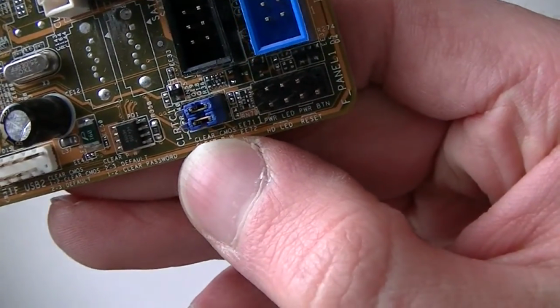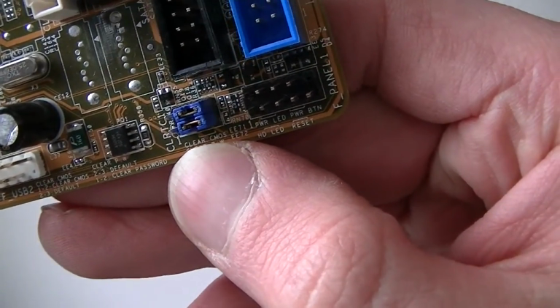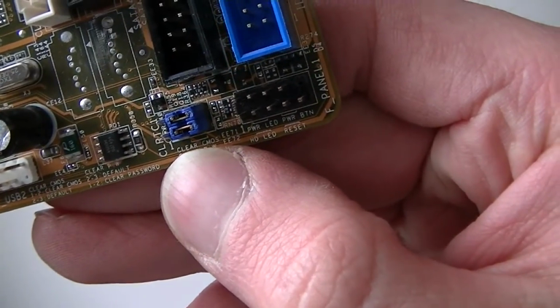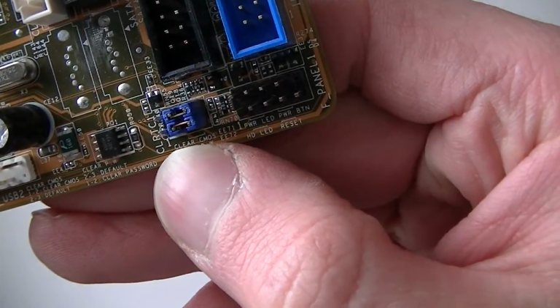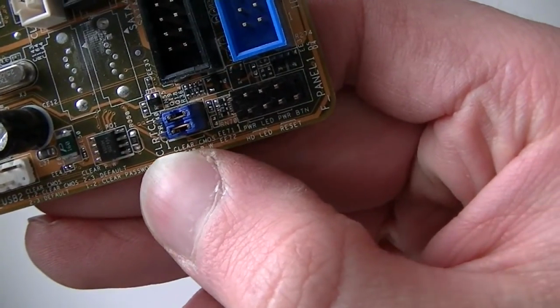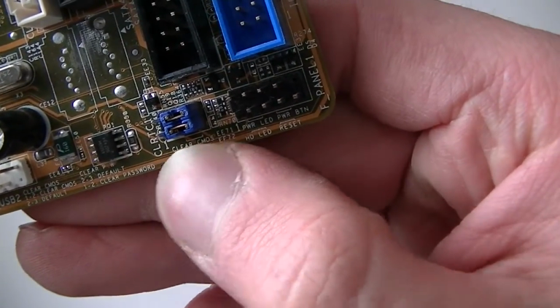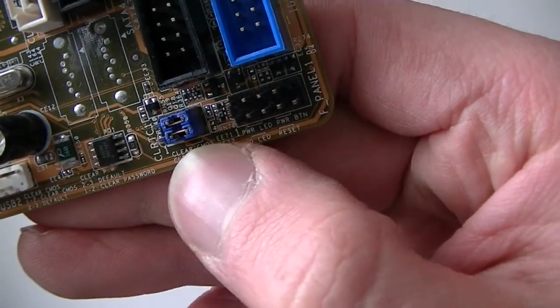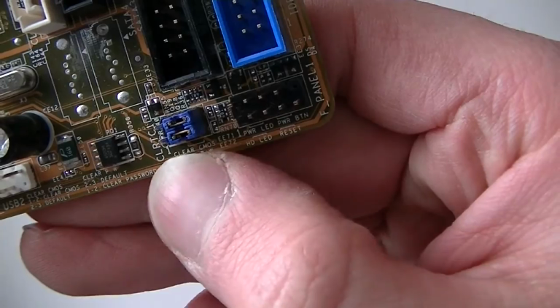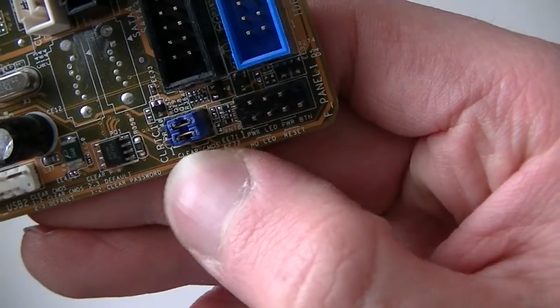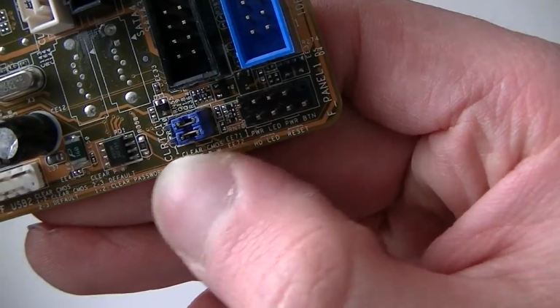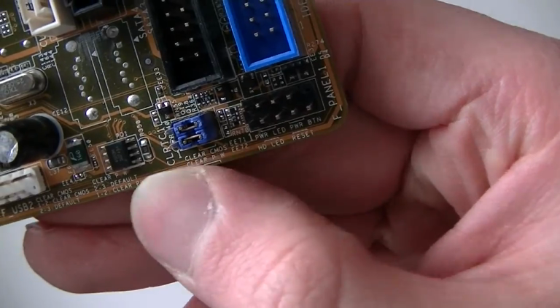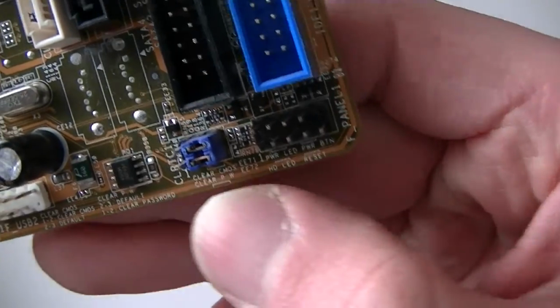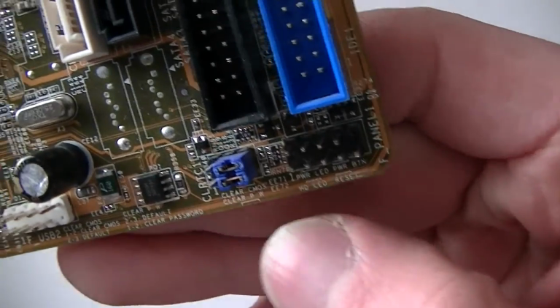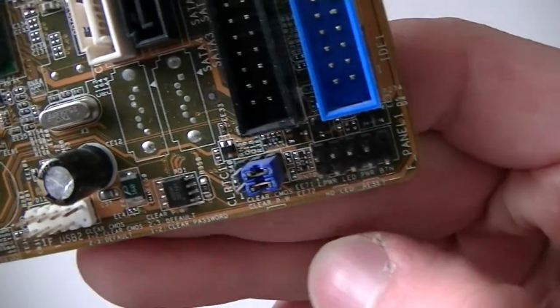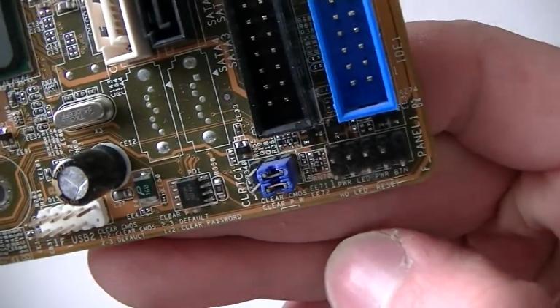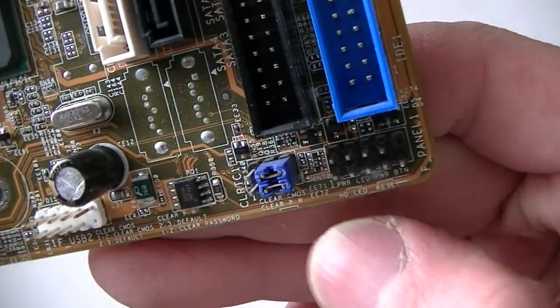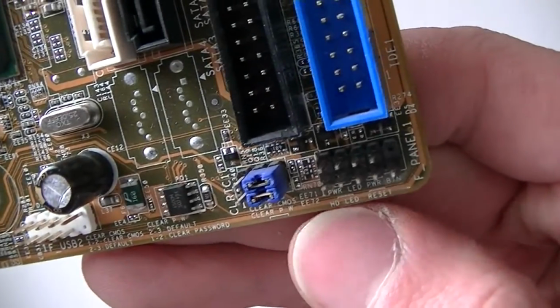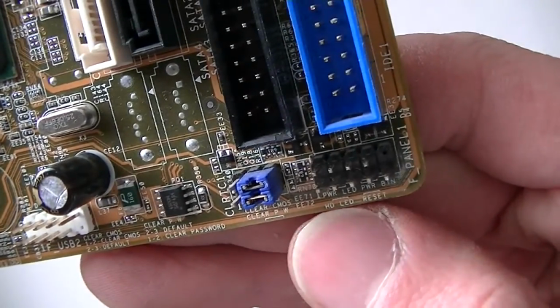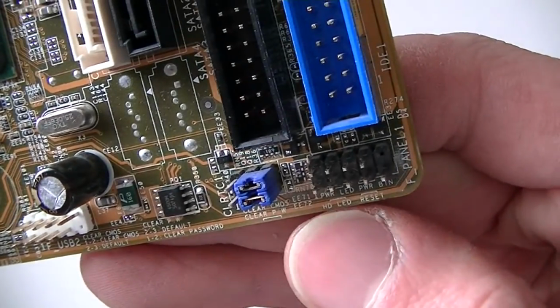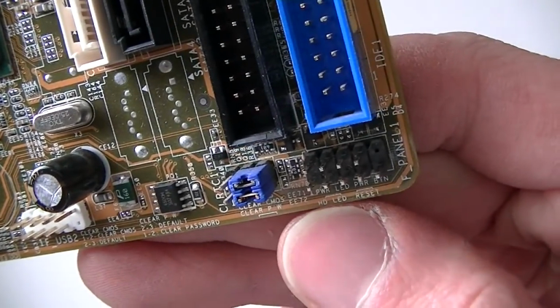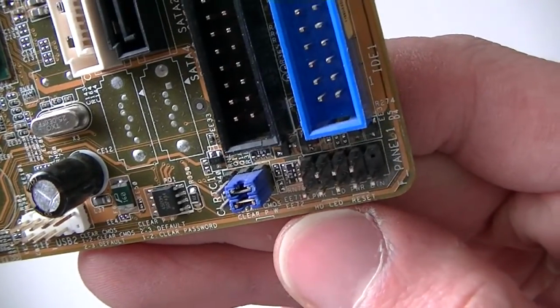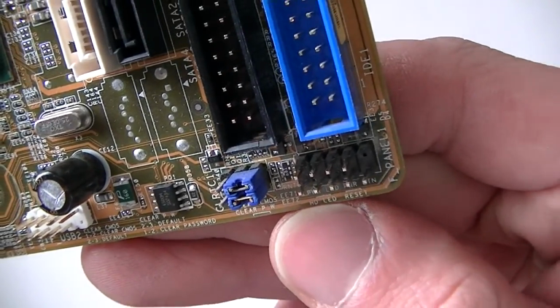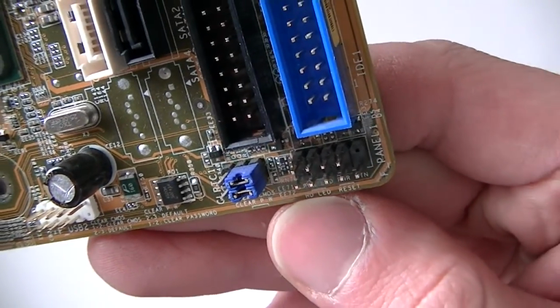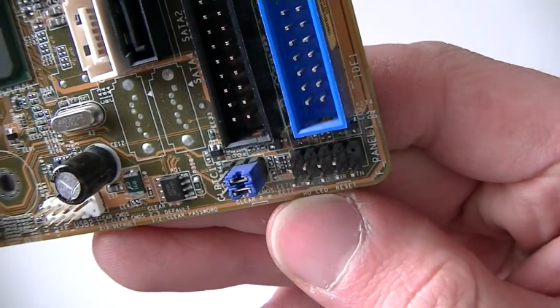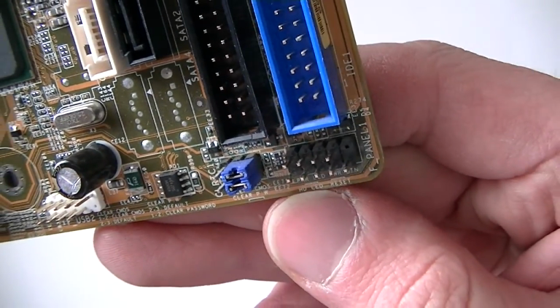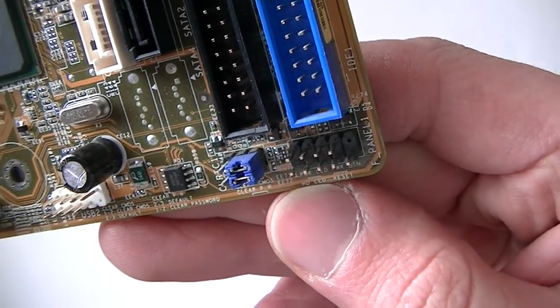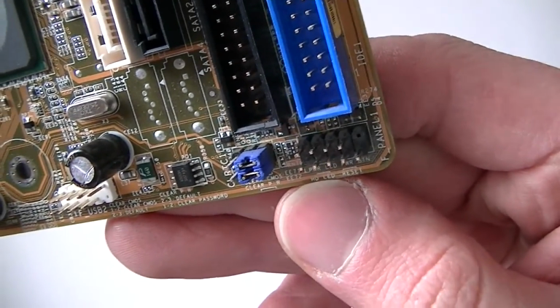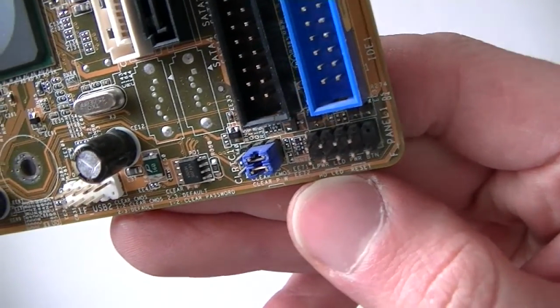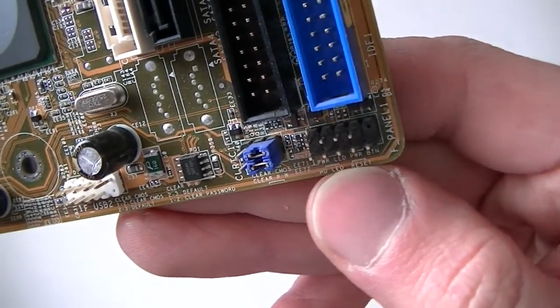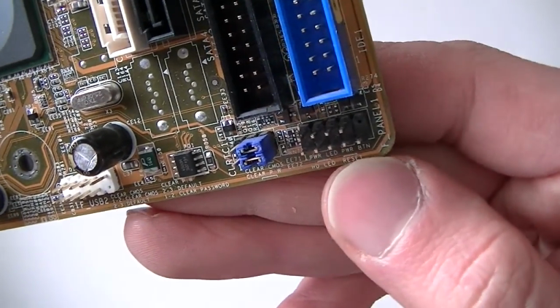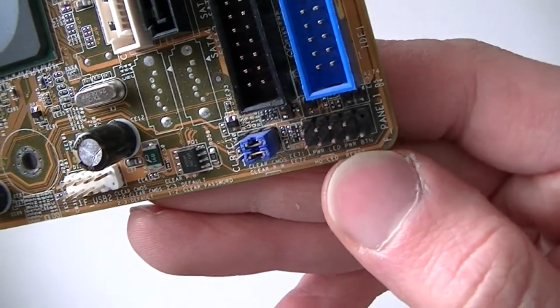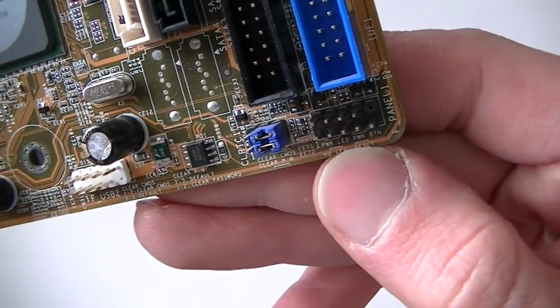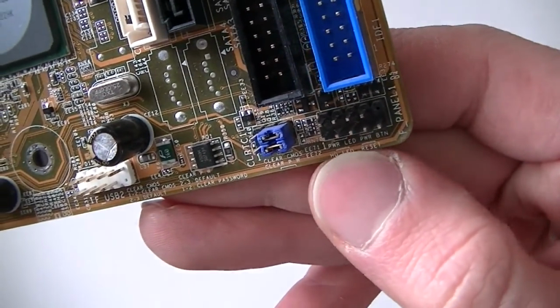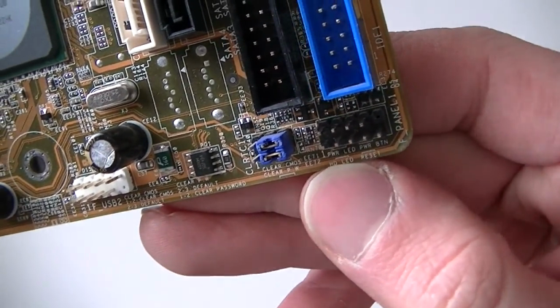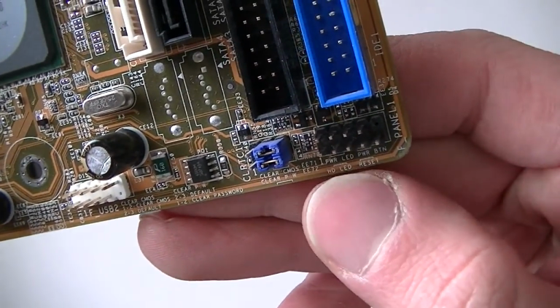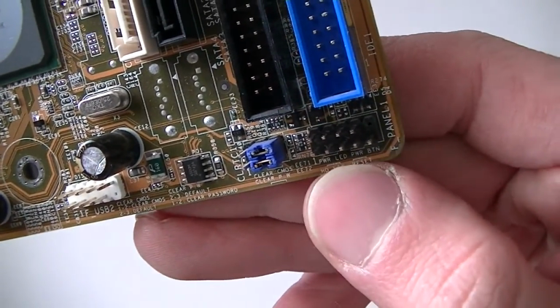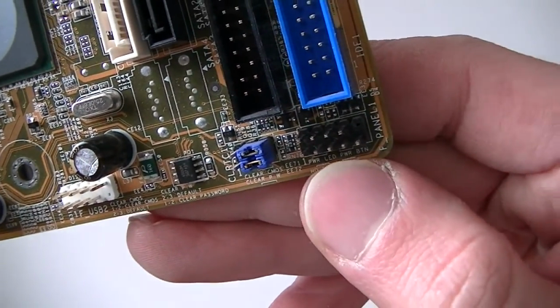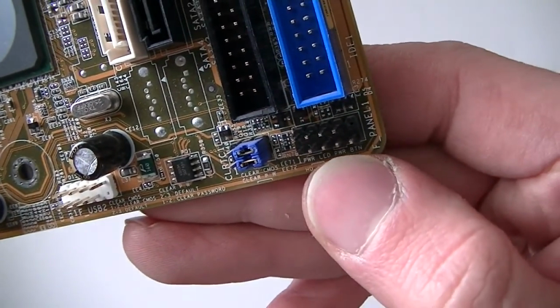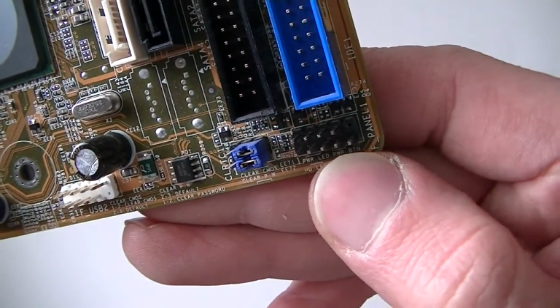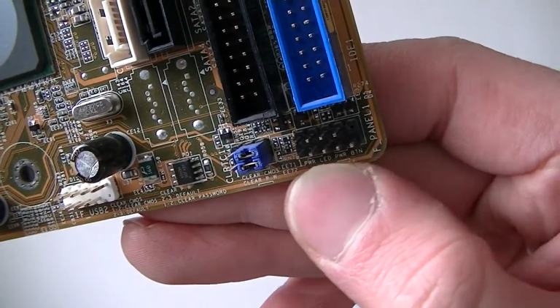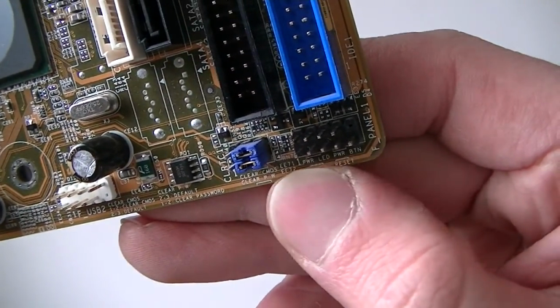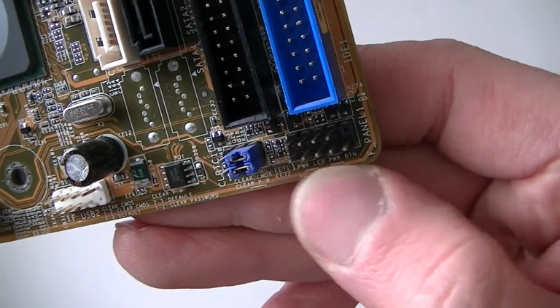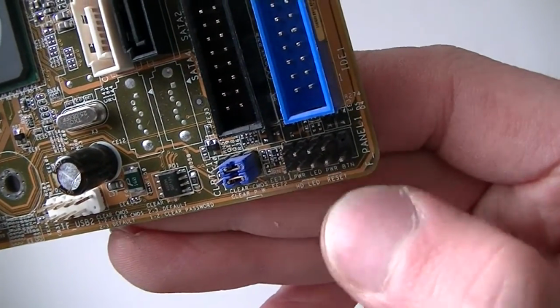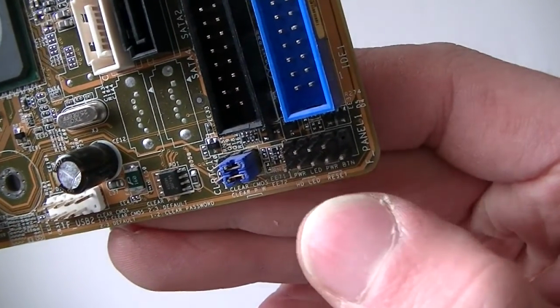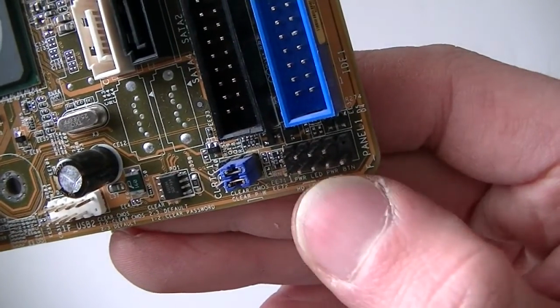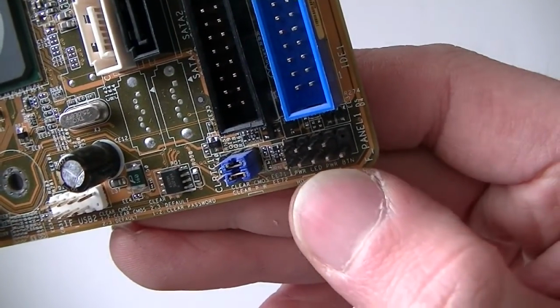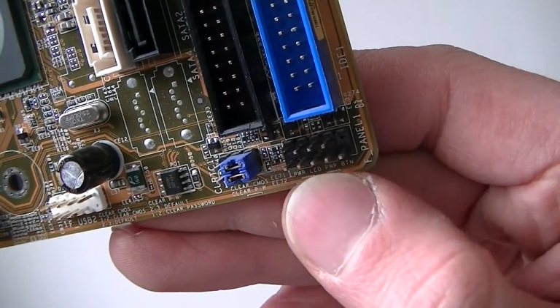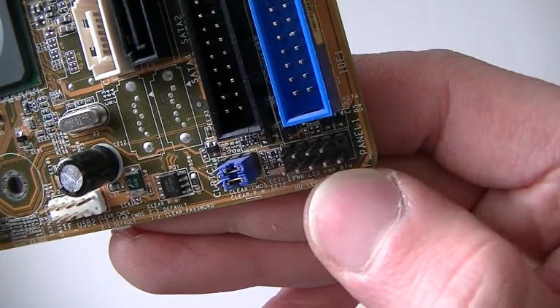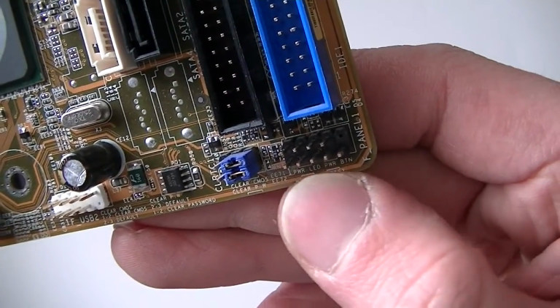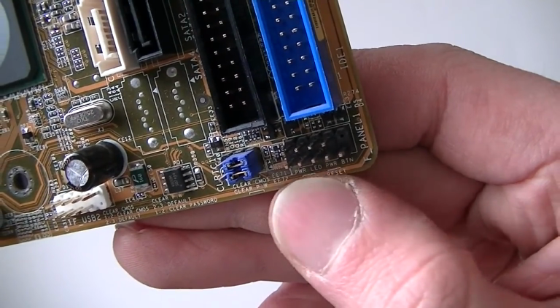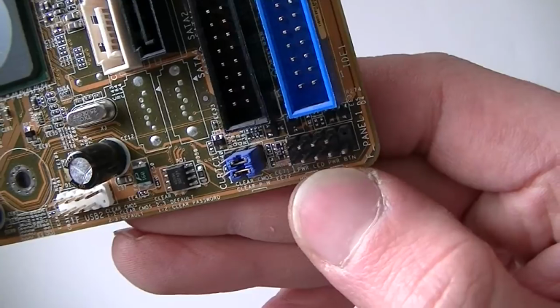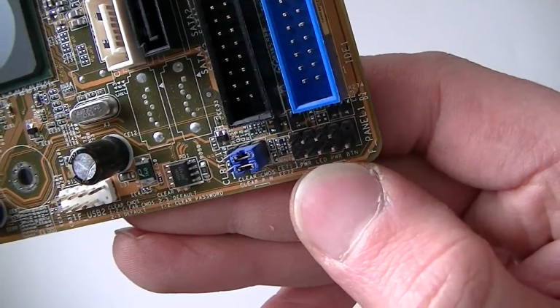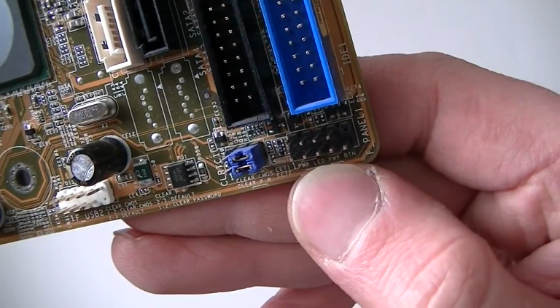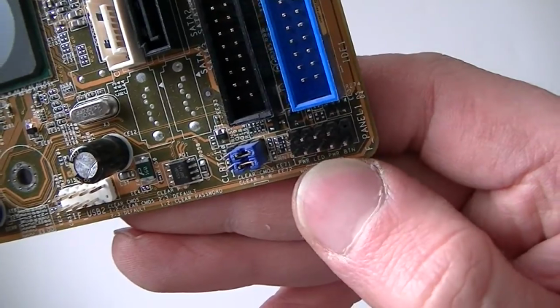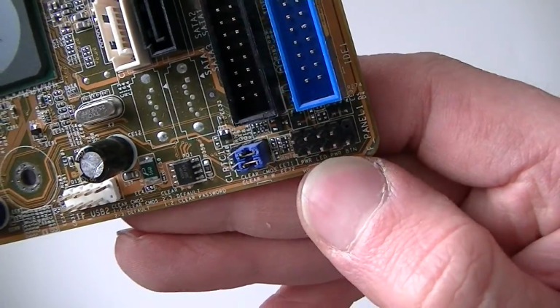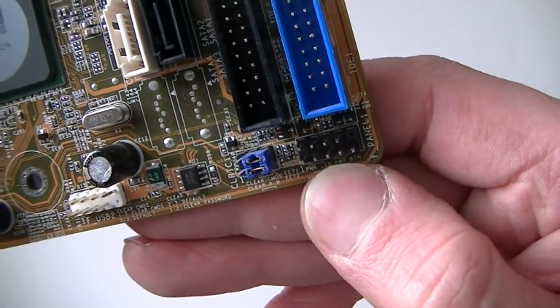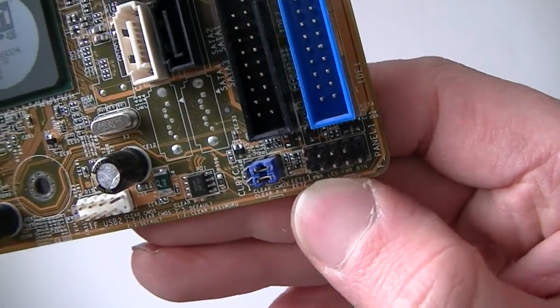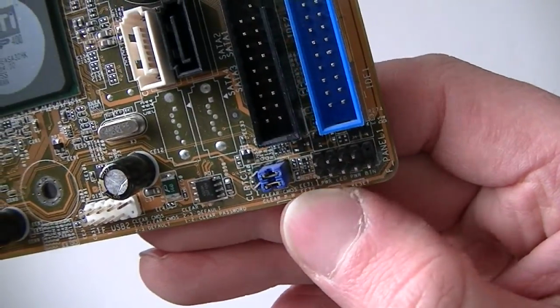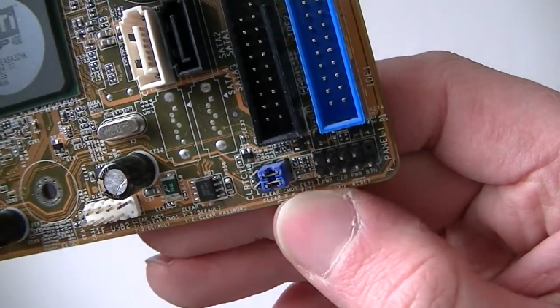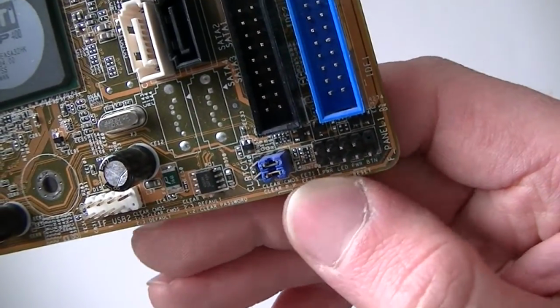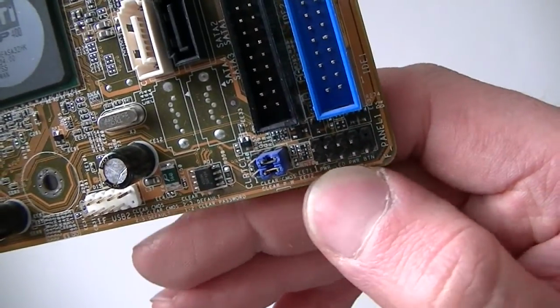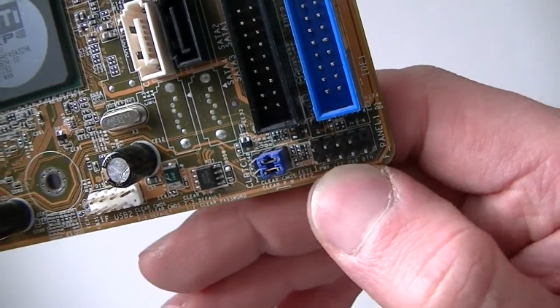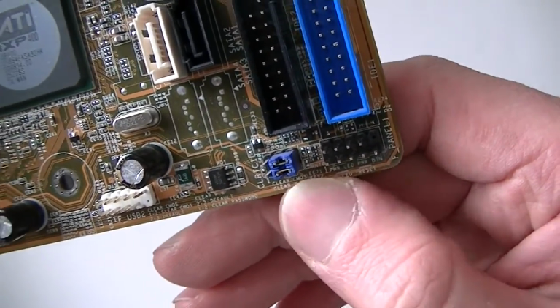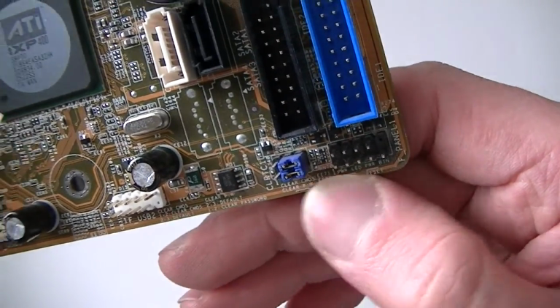Here's the clear CMOS and clear password jumper right here. And here is the front panel header for the power on/off, reset, and the power LED right here.